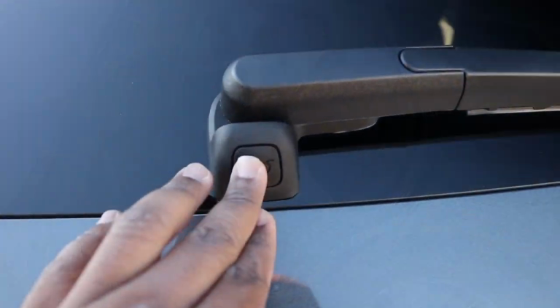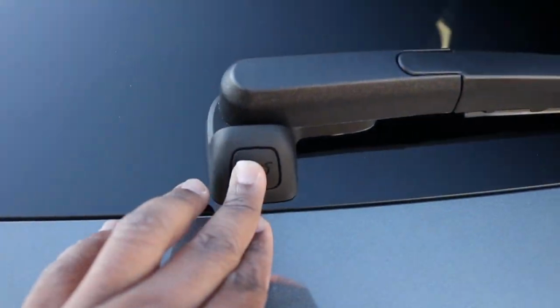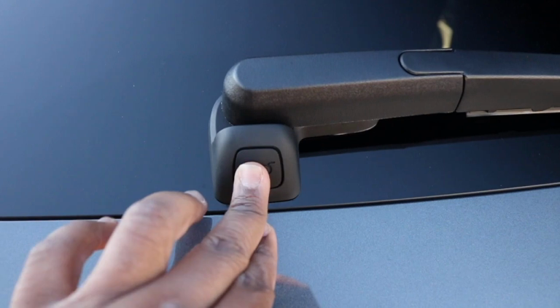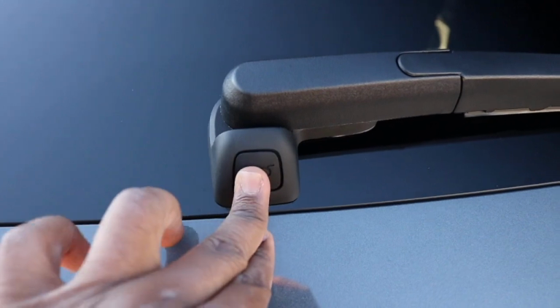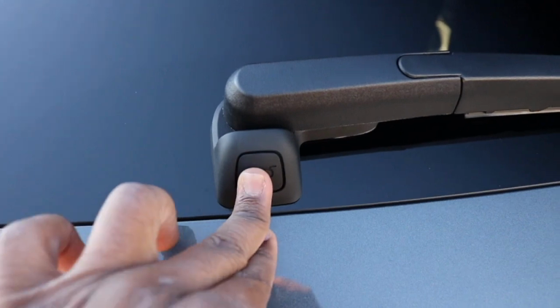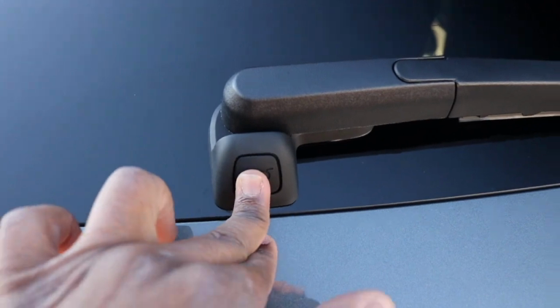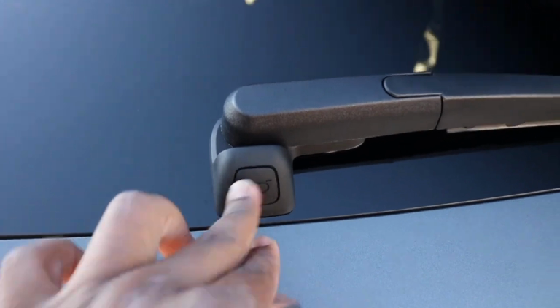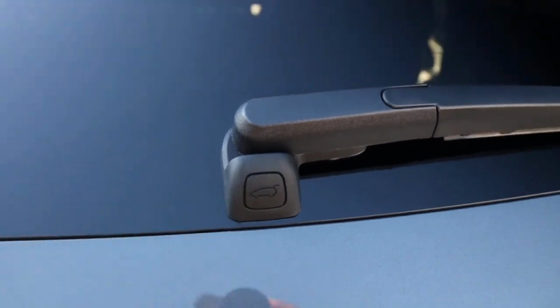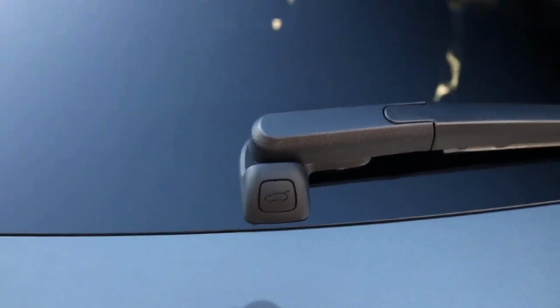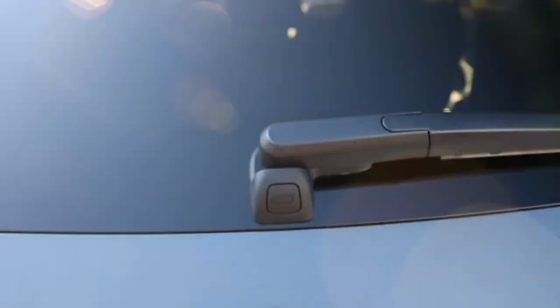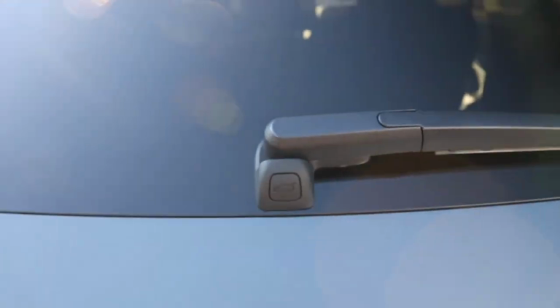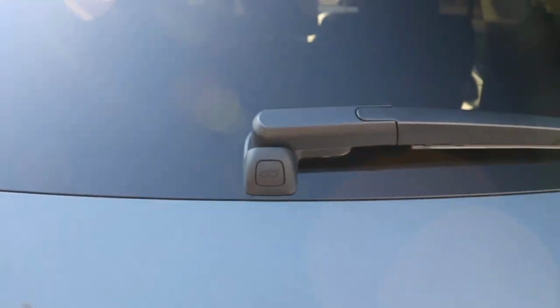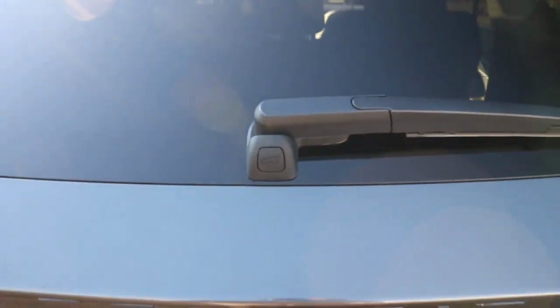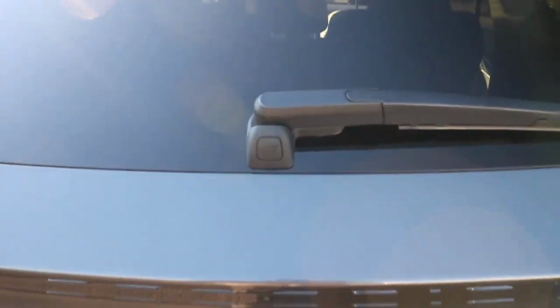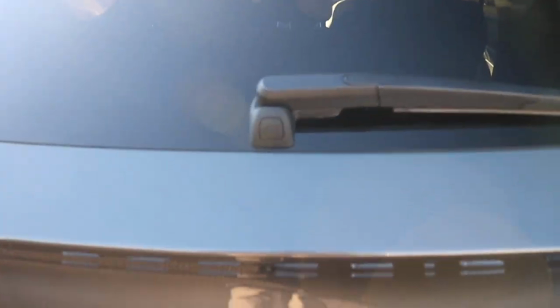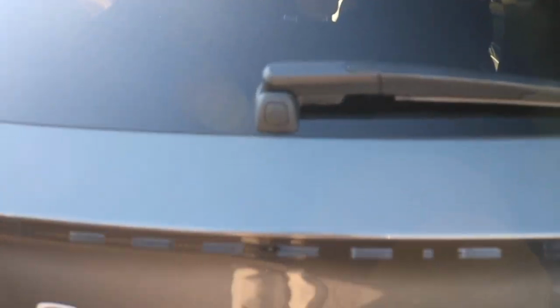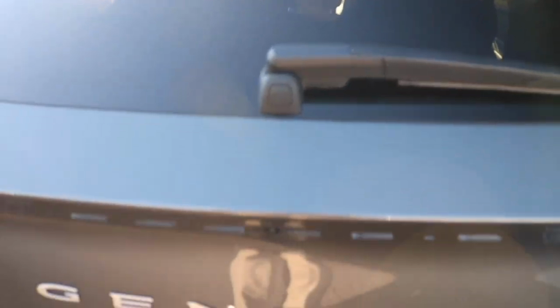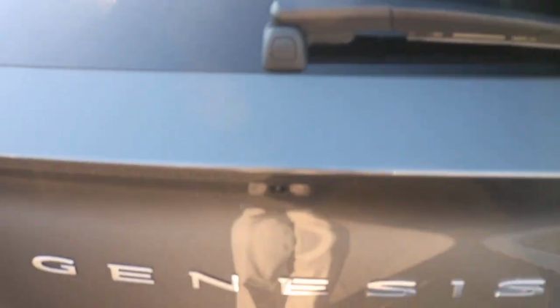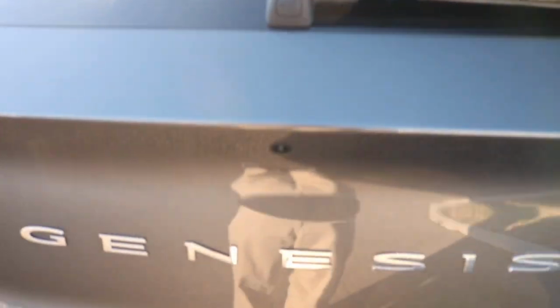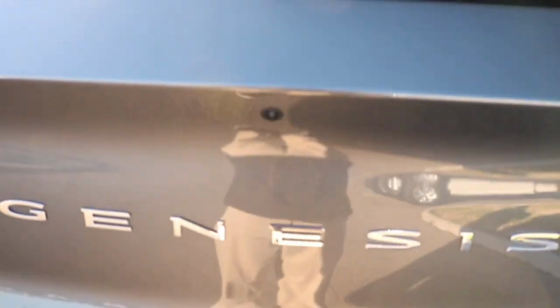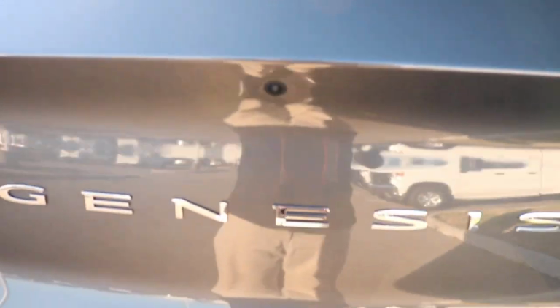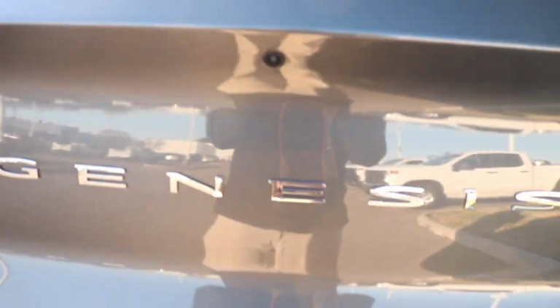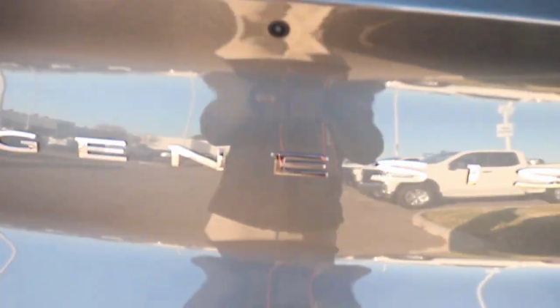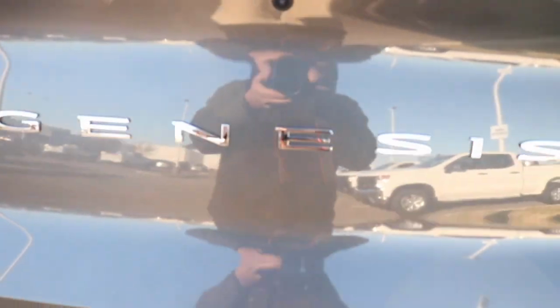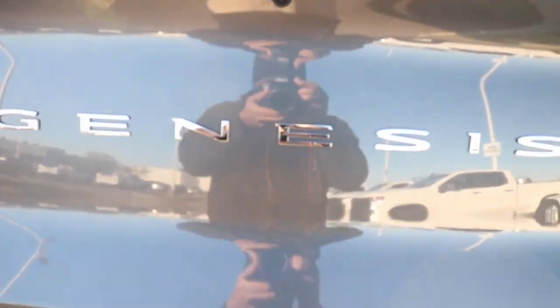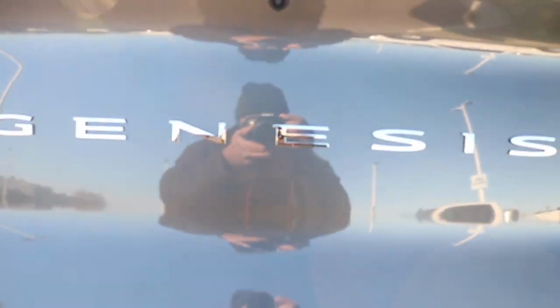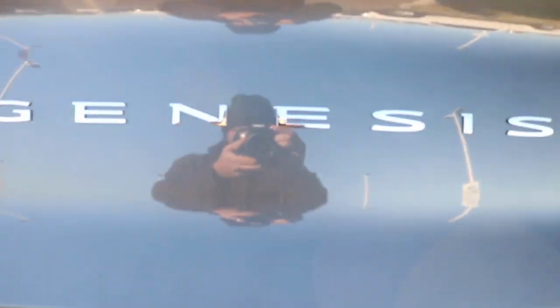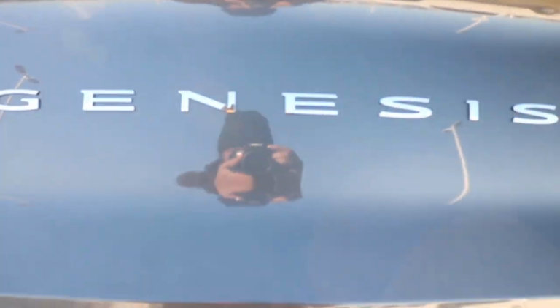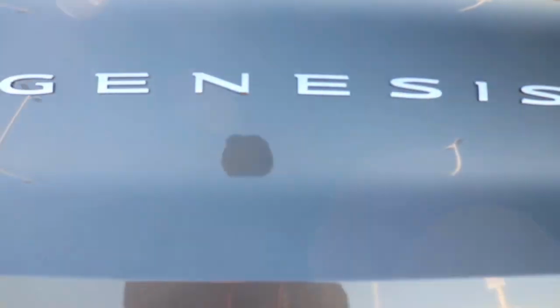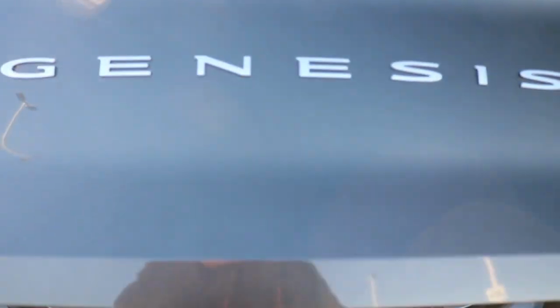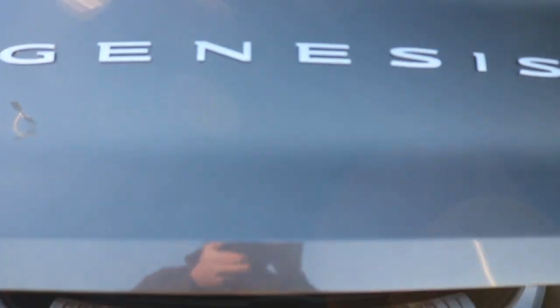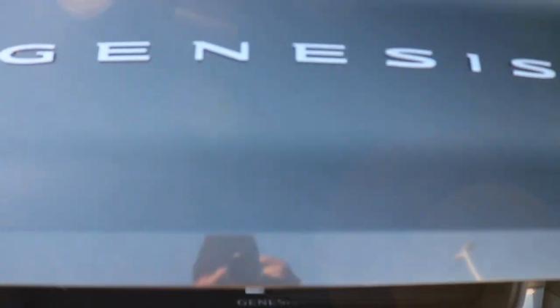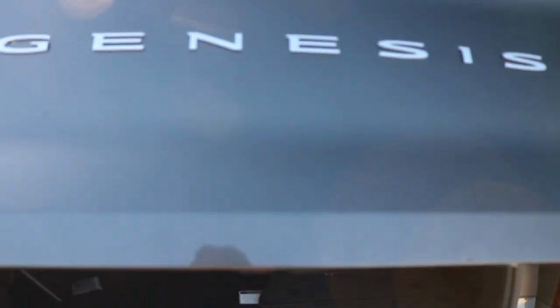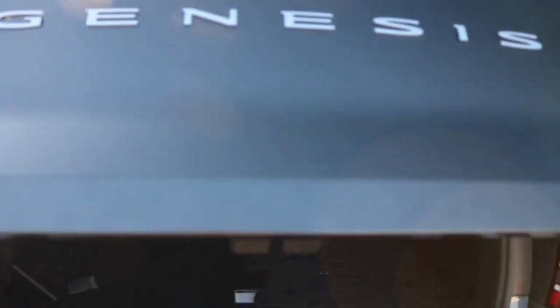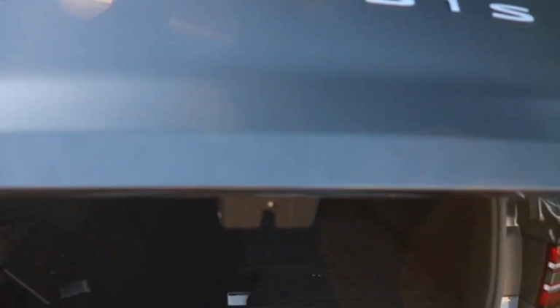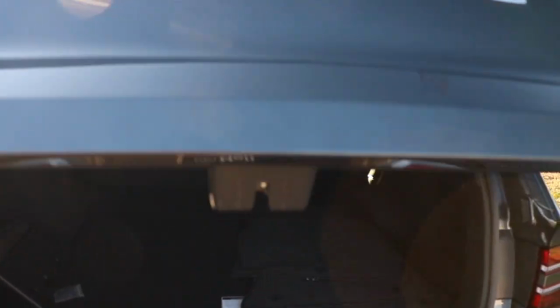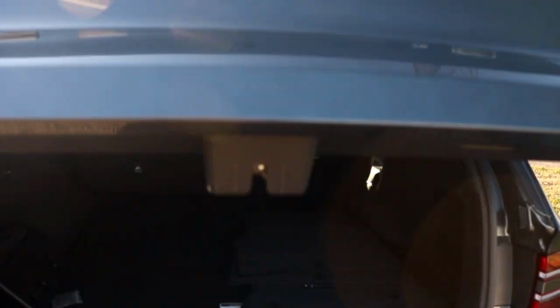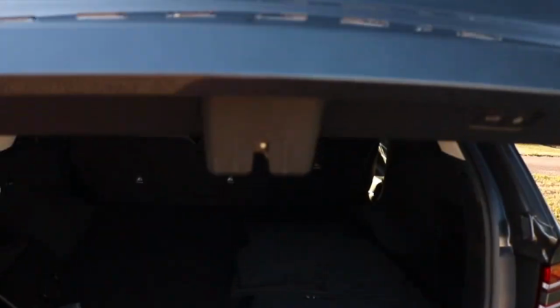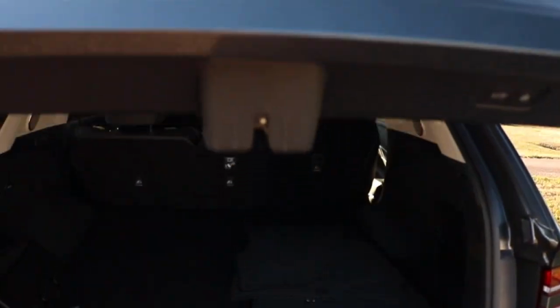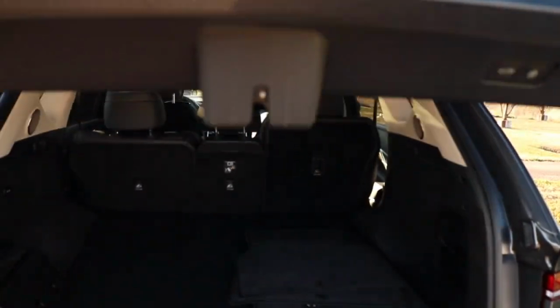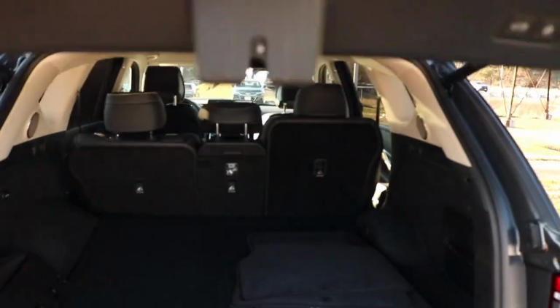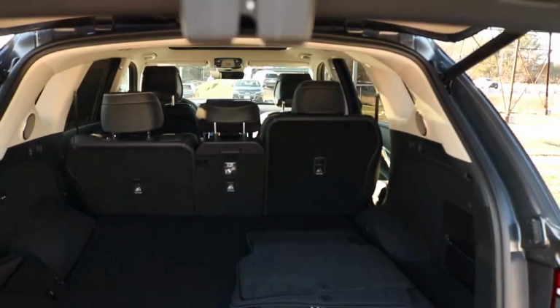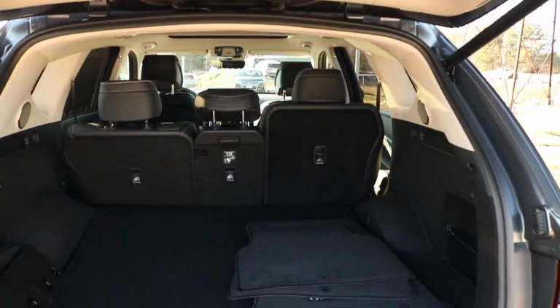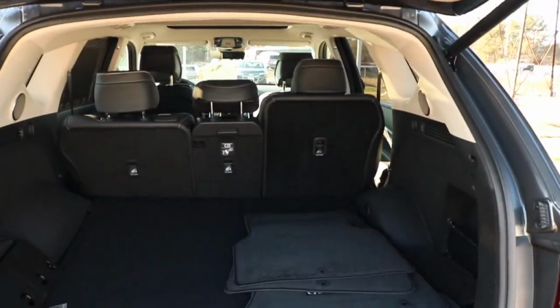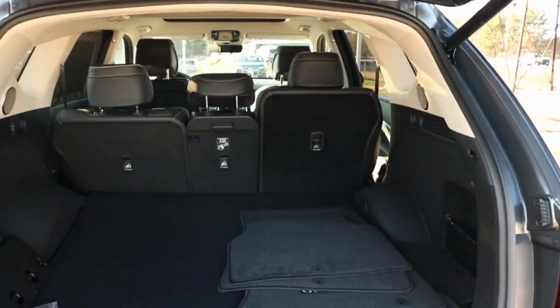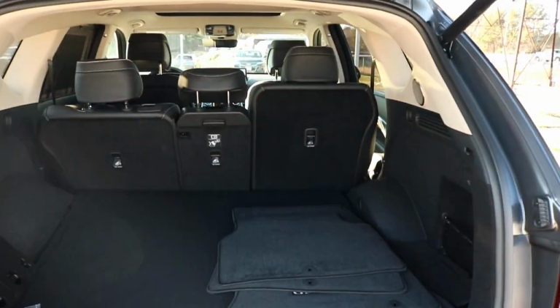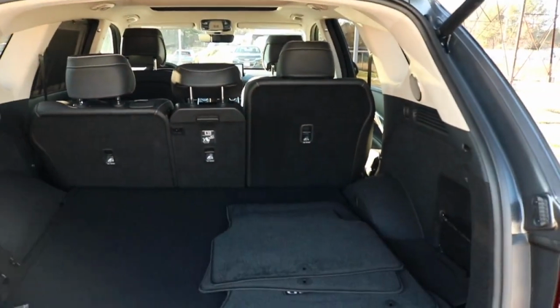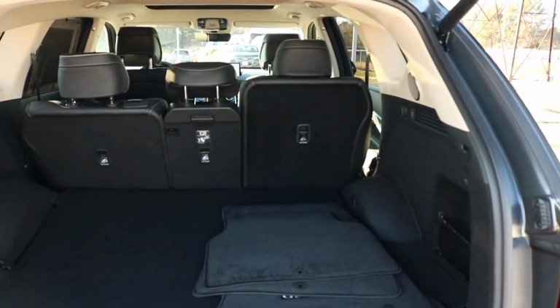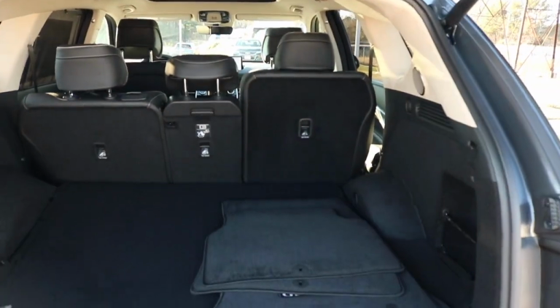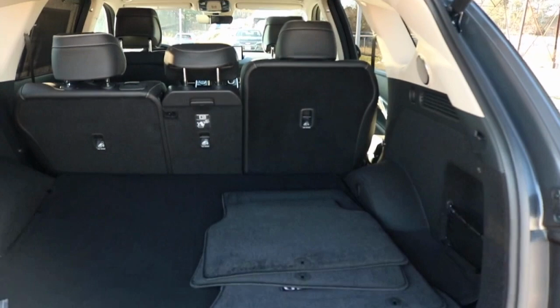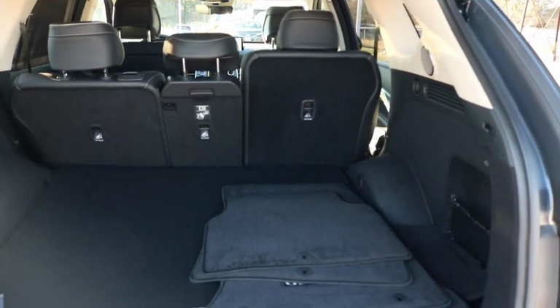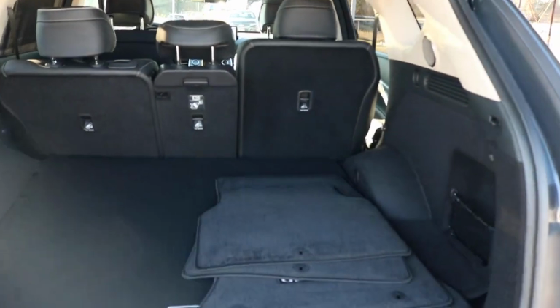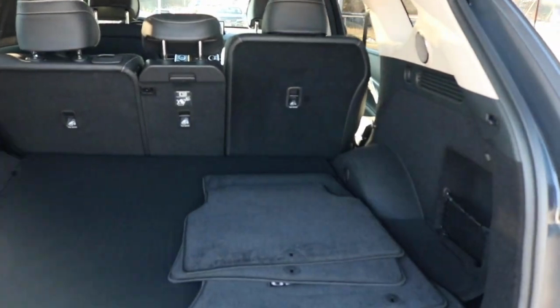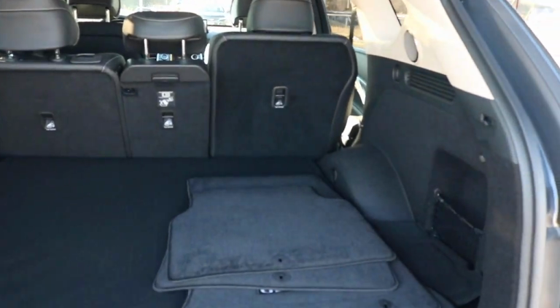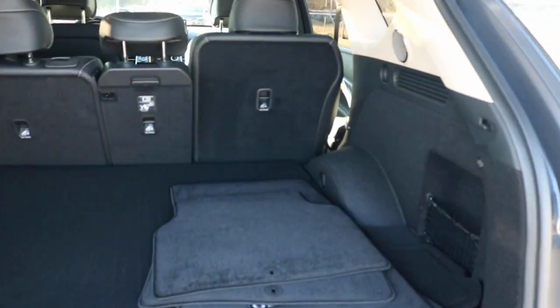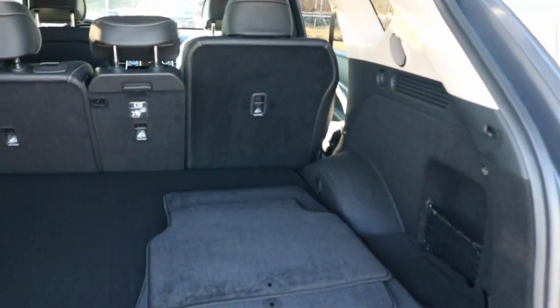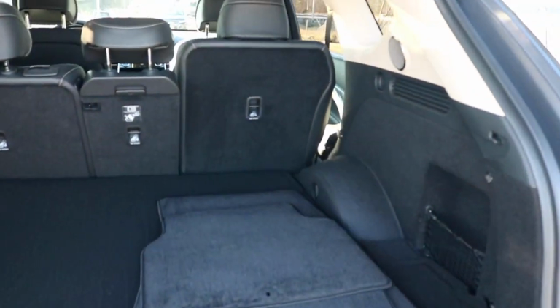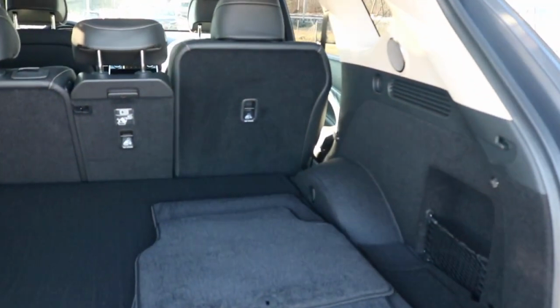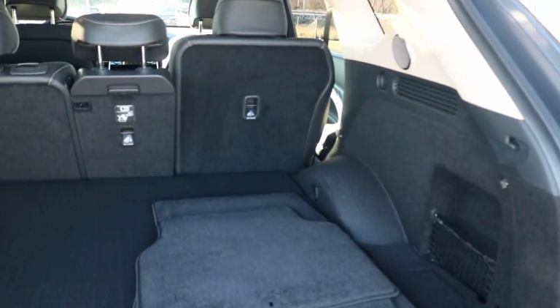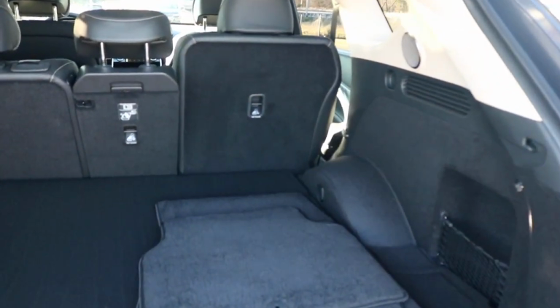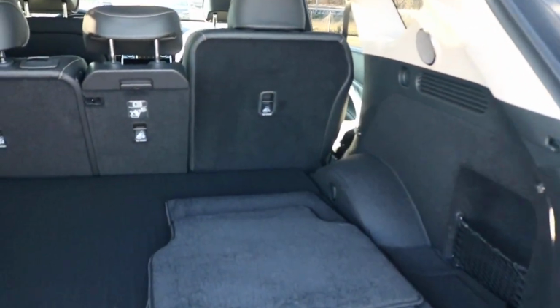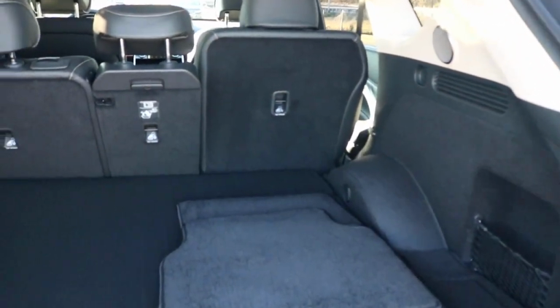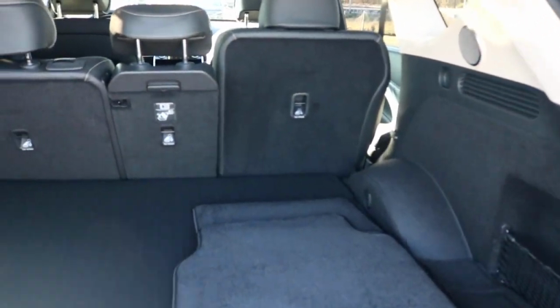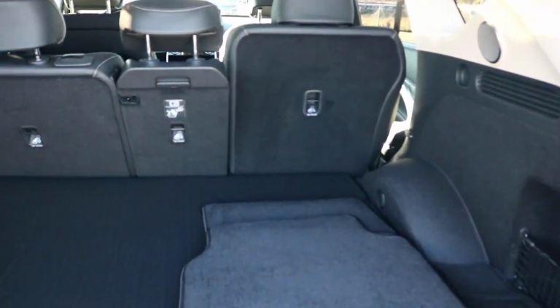Now we are making our way to the cargo area measuring at 84 cubic feet — wow, this is pretty spacious. You can put a couple of 50-inch TVs in here.